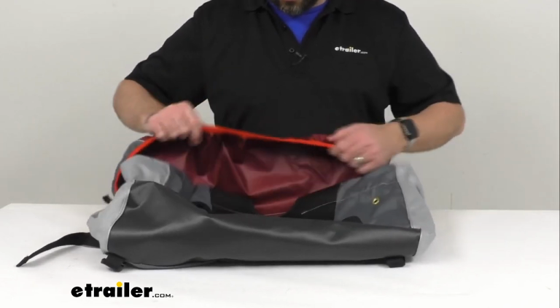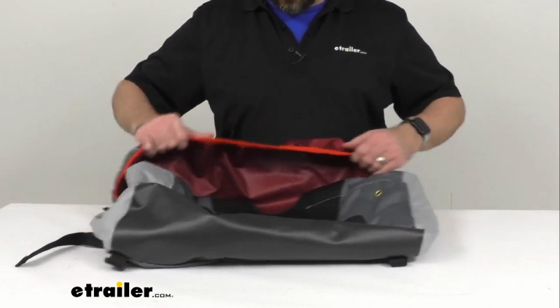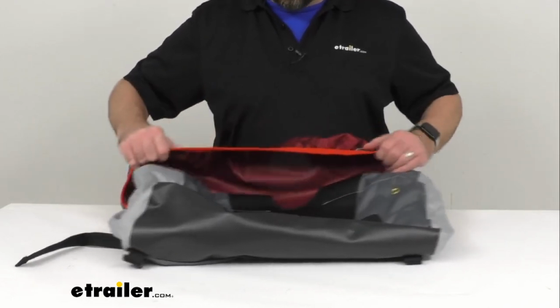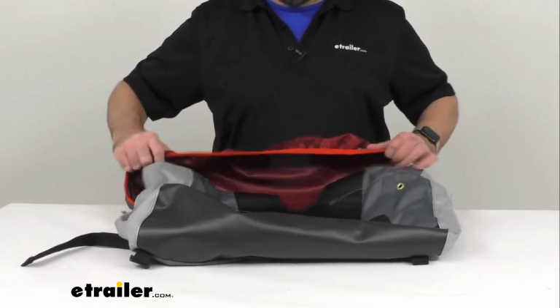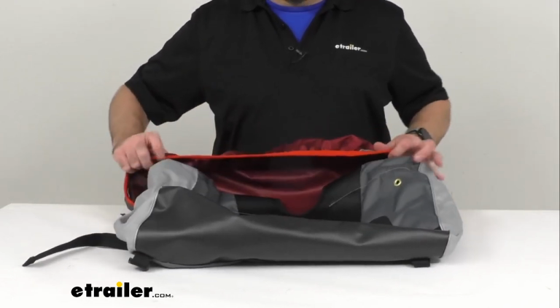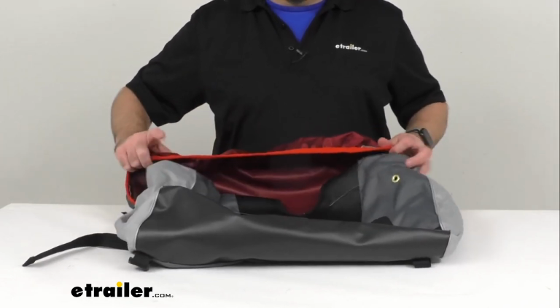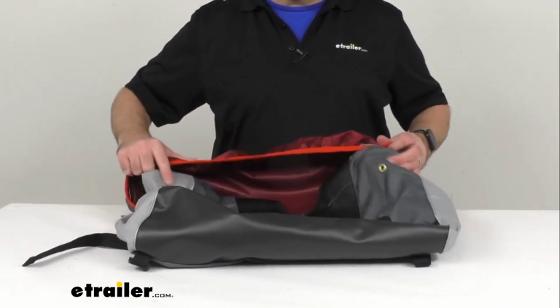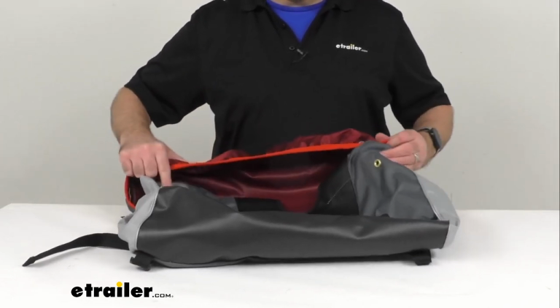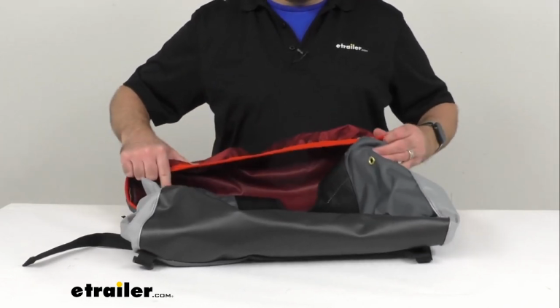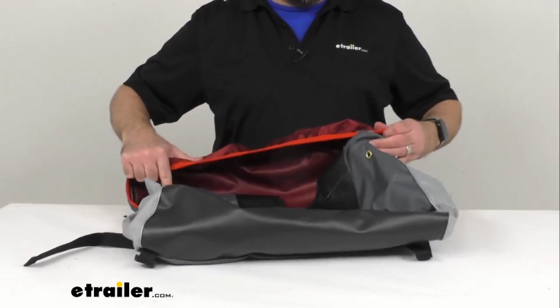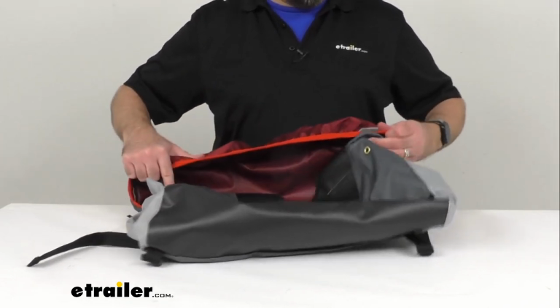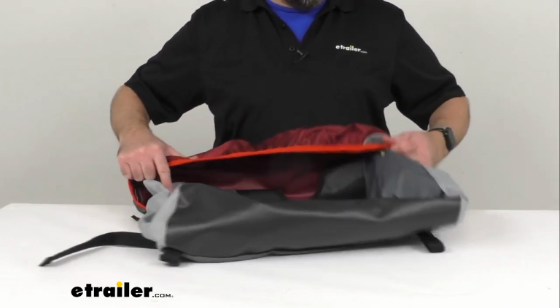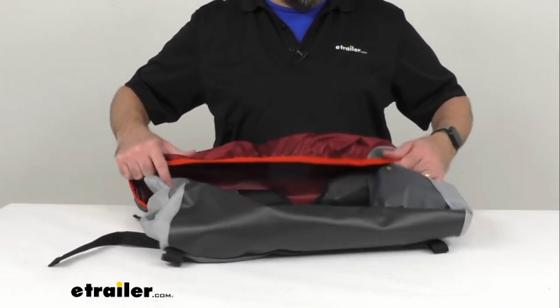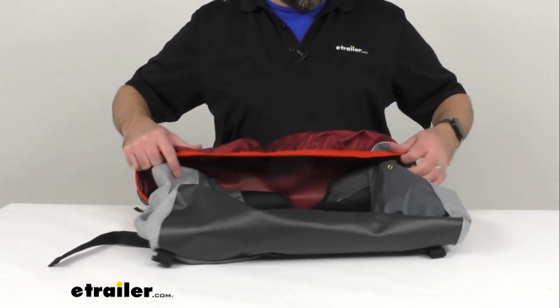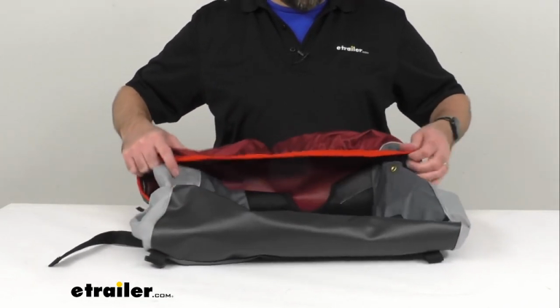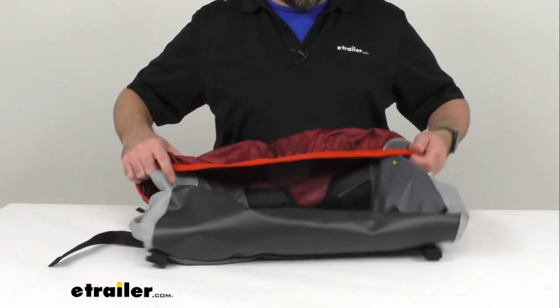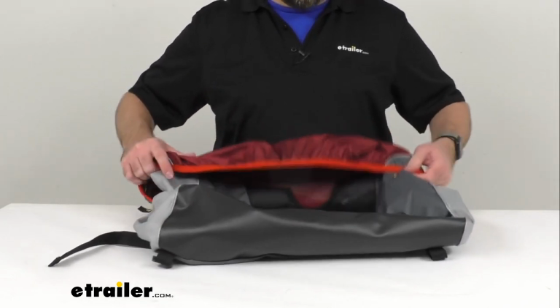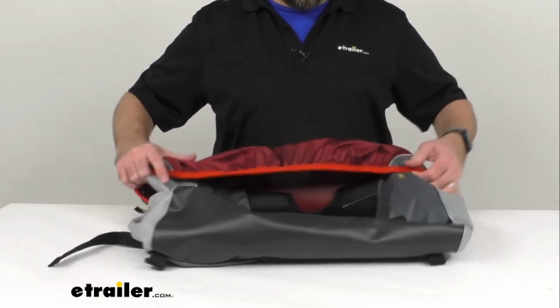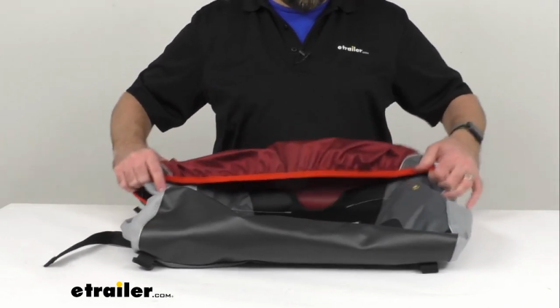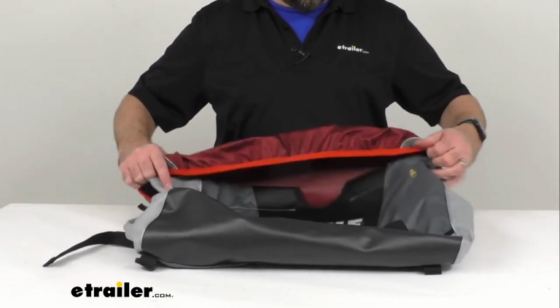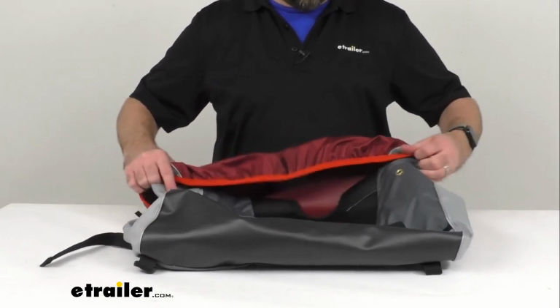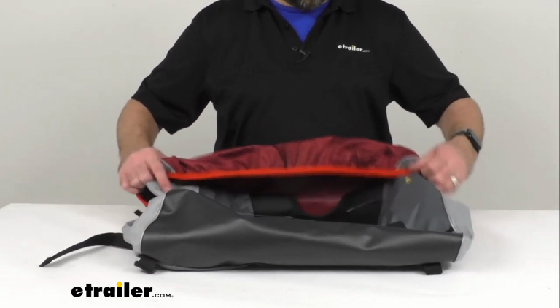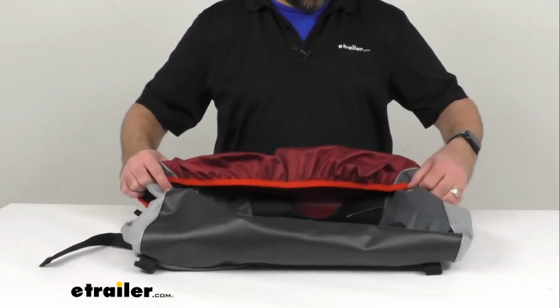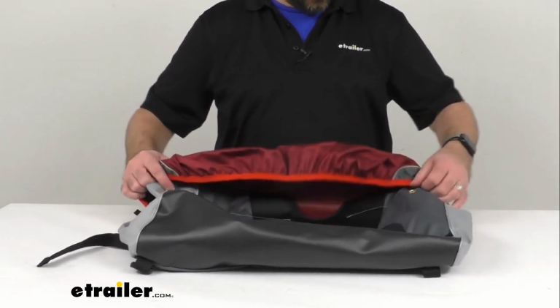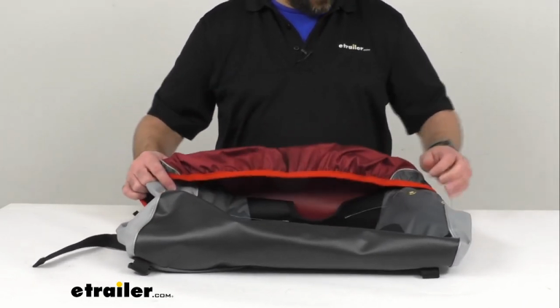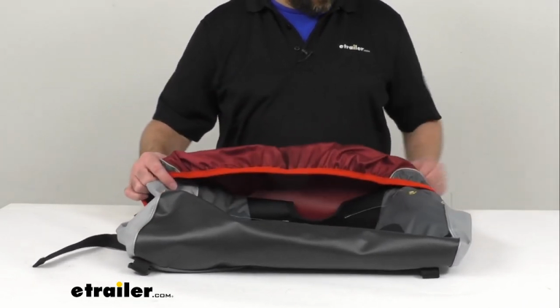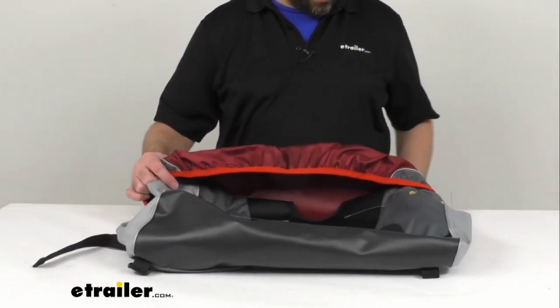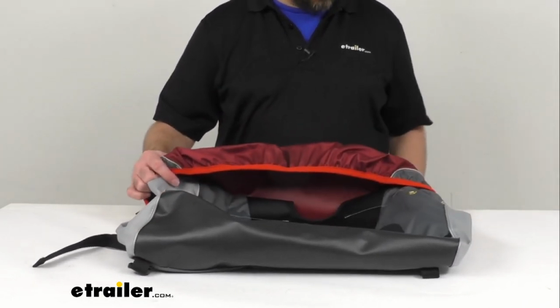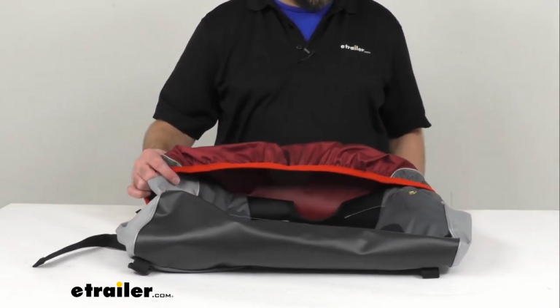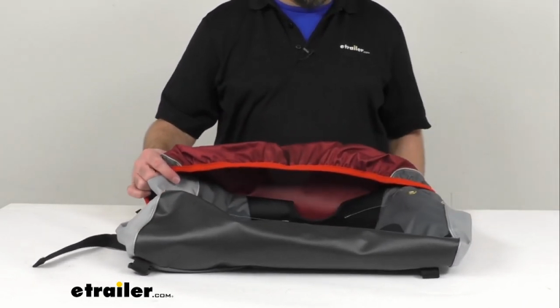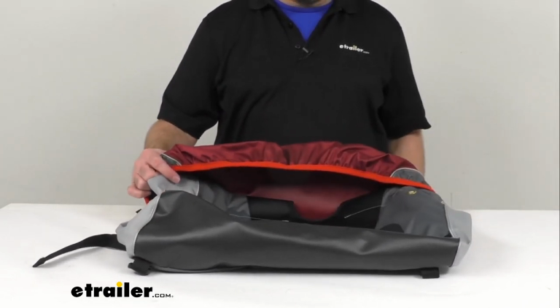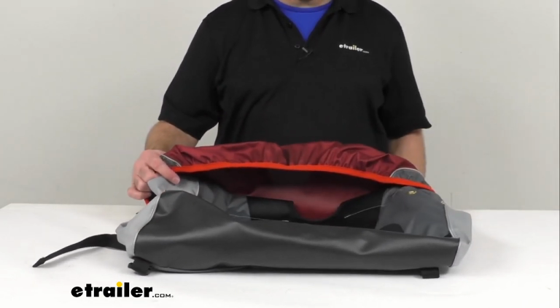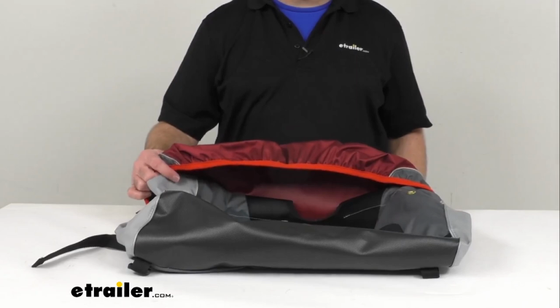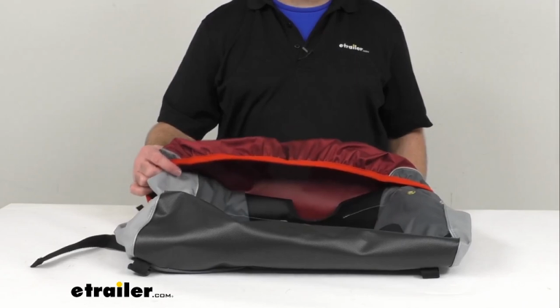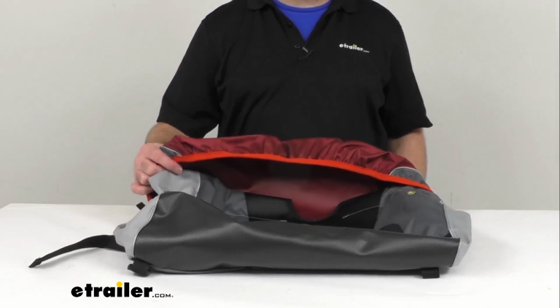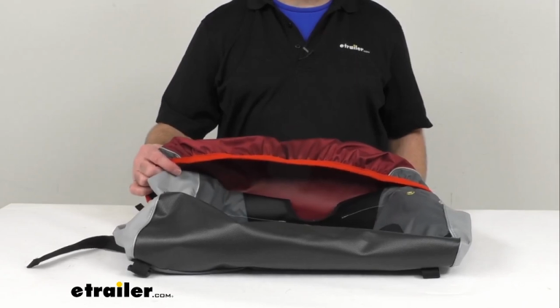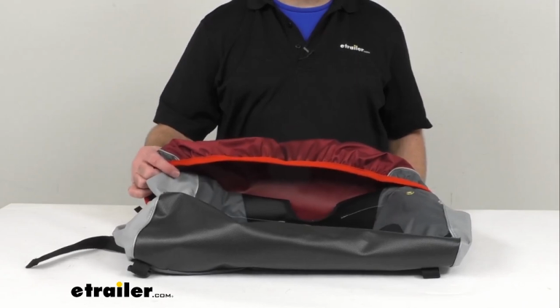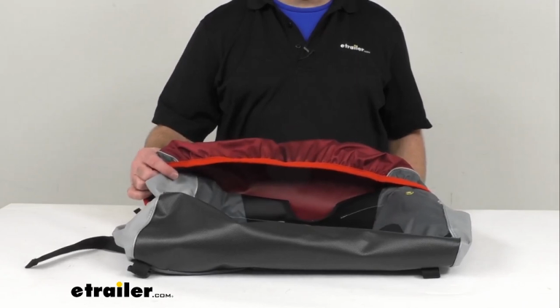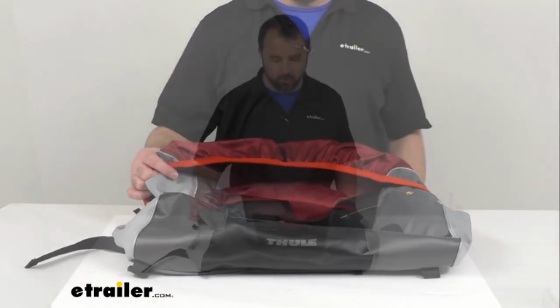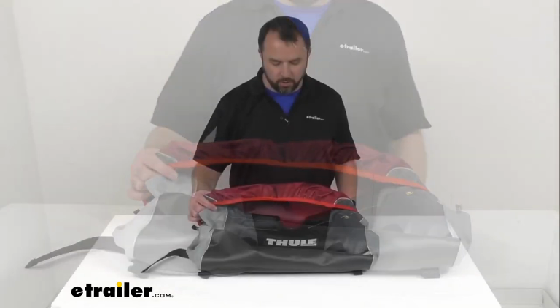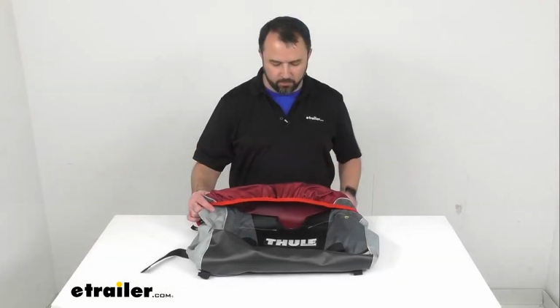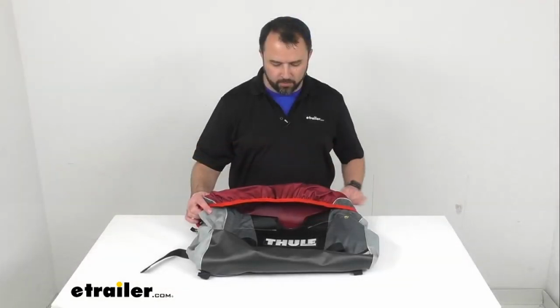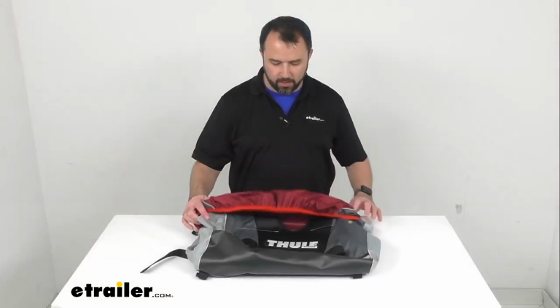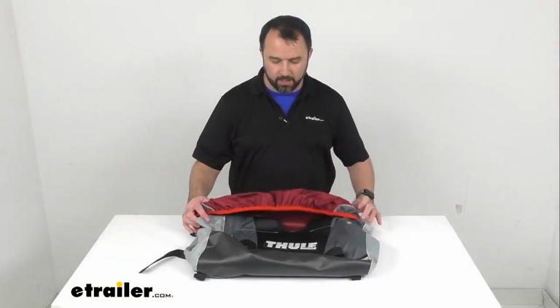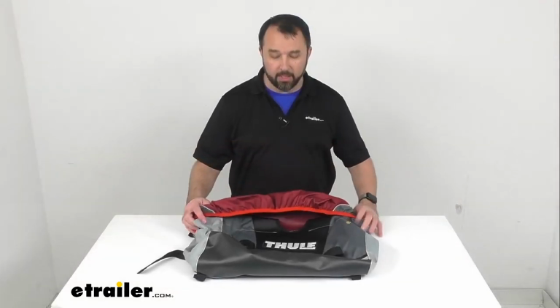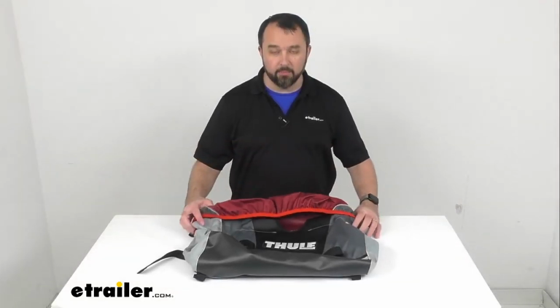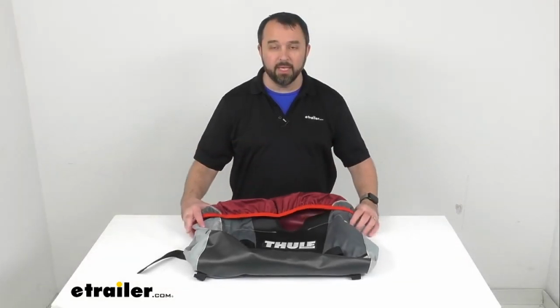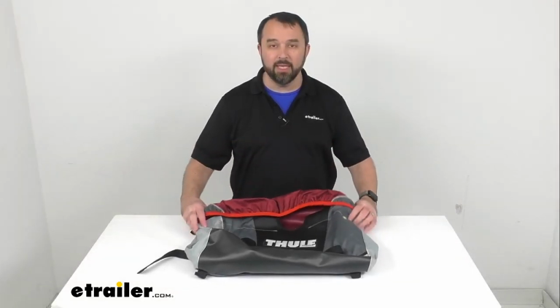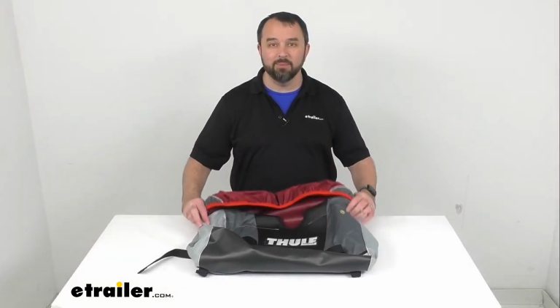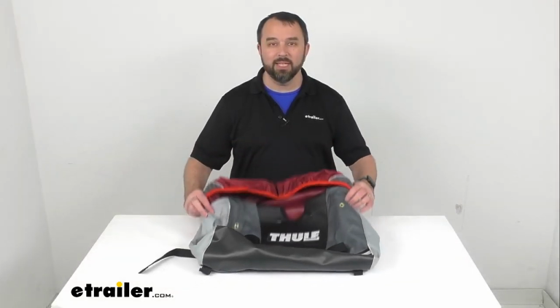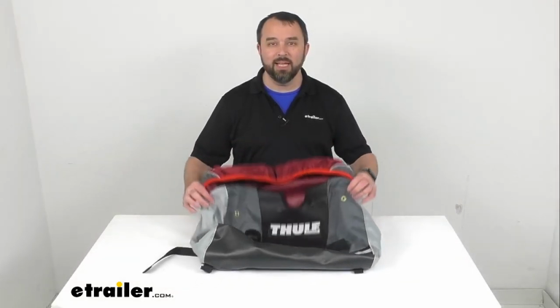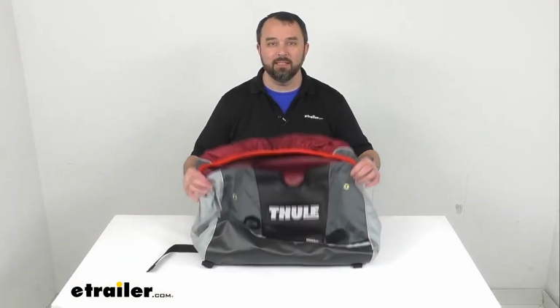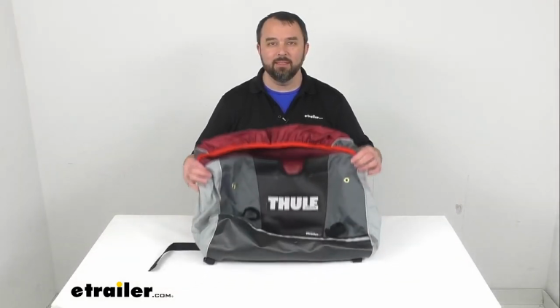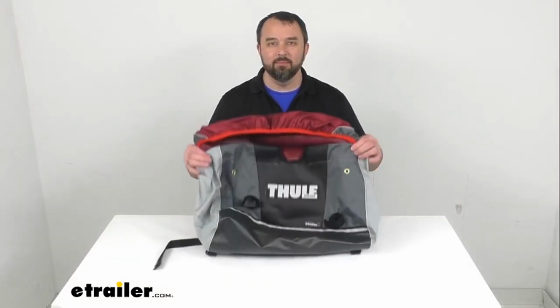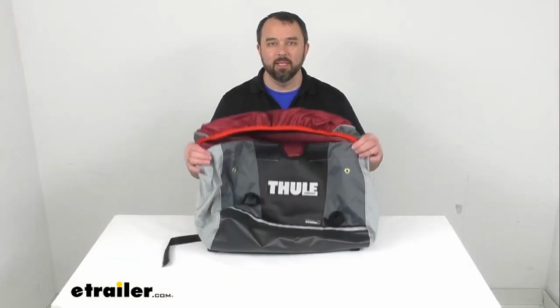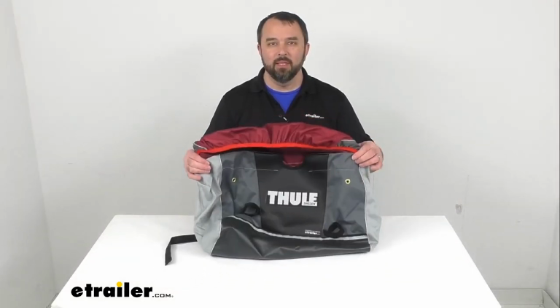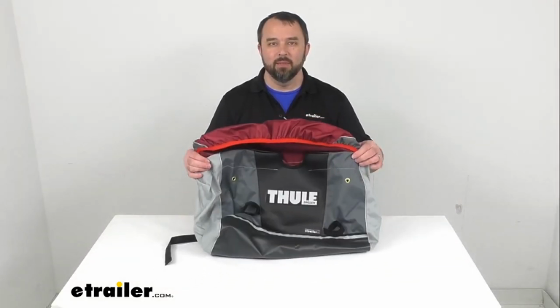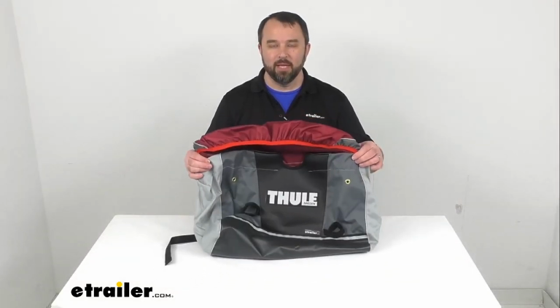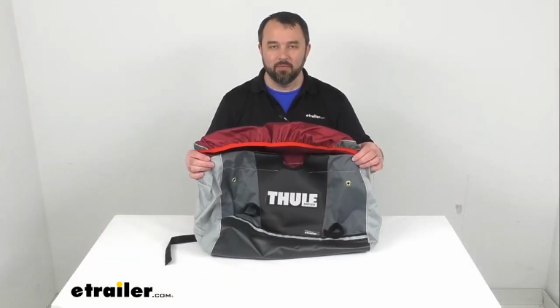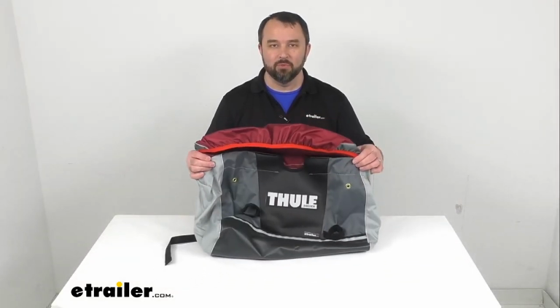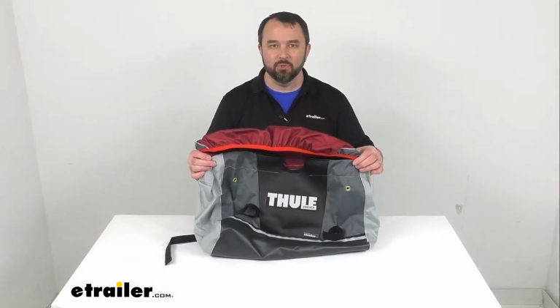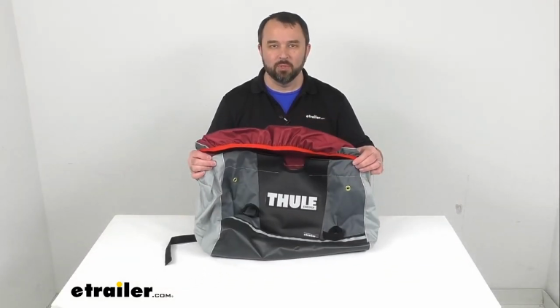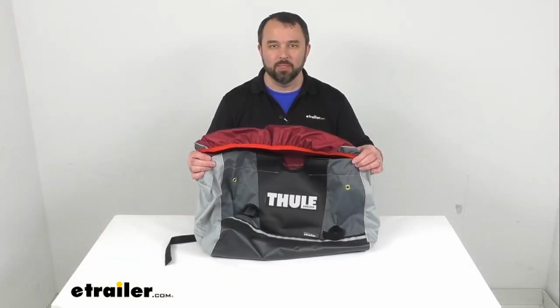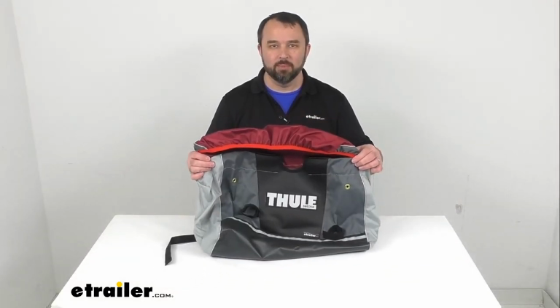Well that's going to conclude our brief look today. I do hope that it was helpful for you. Thank you. My name is Andy, thank you for joining me.